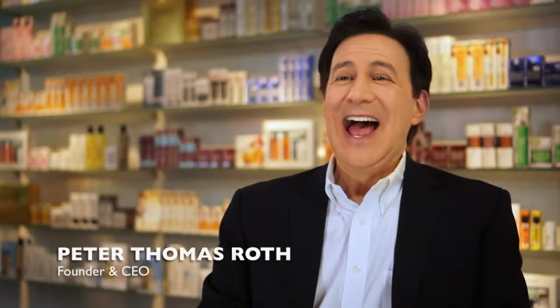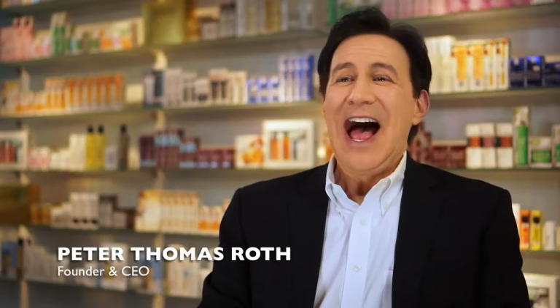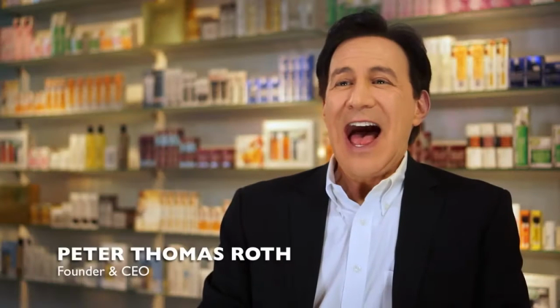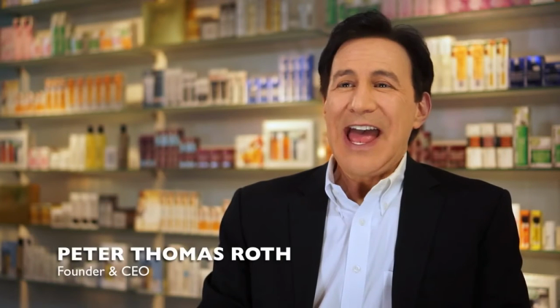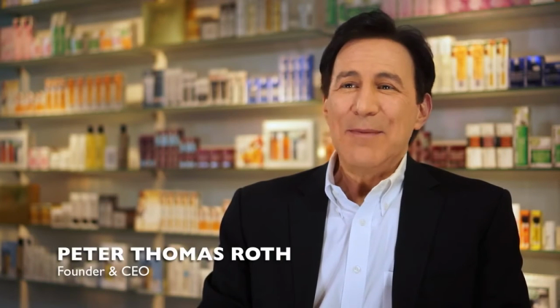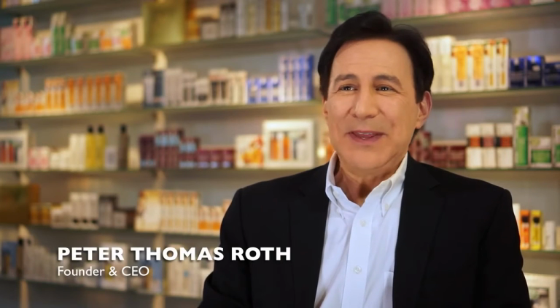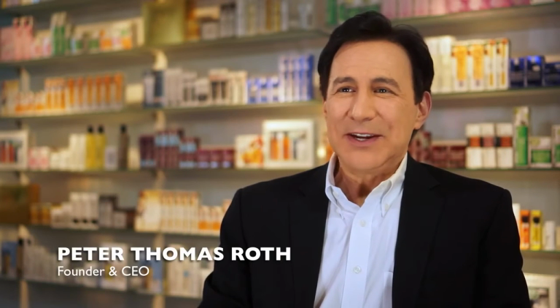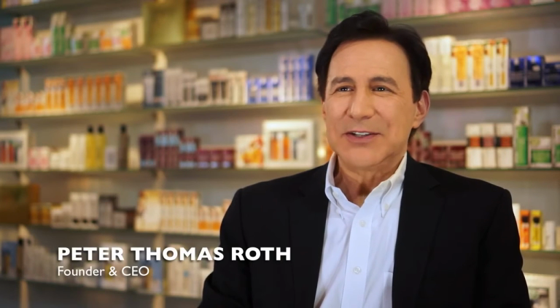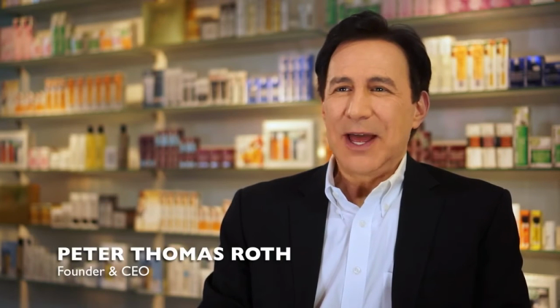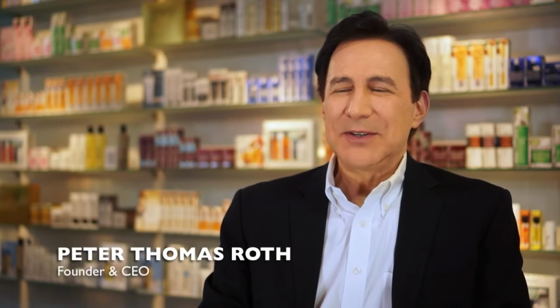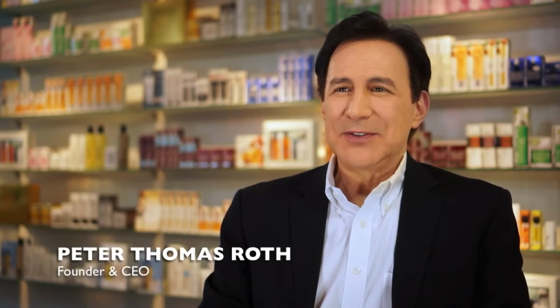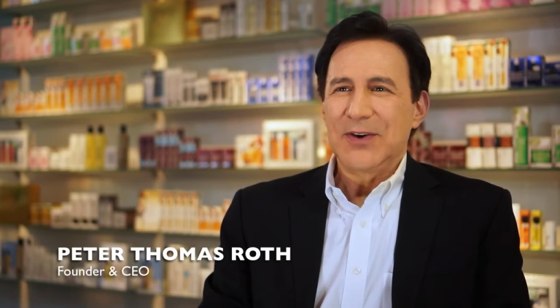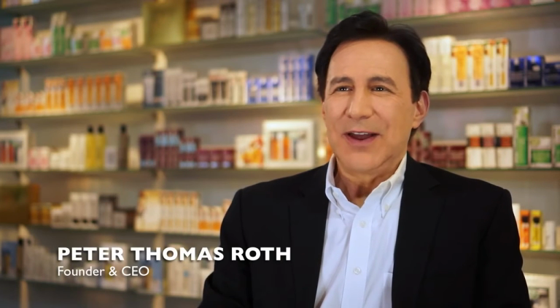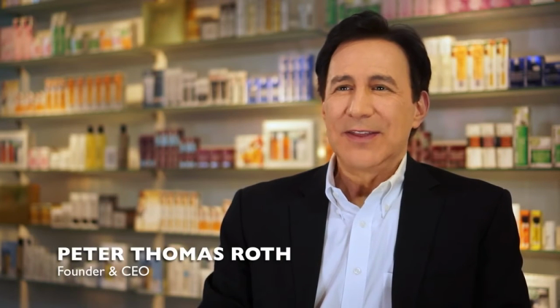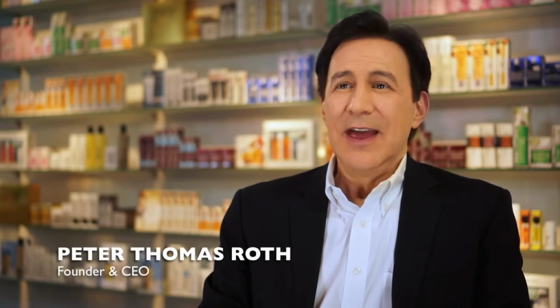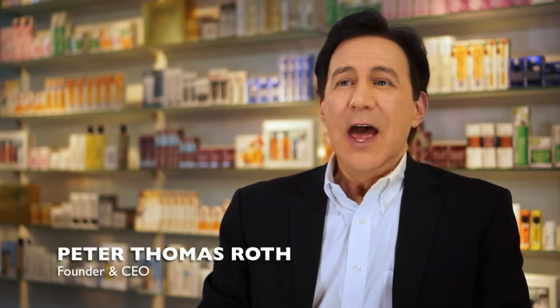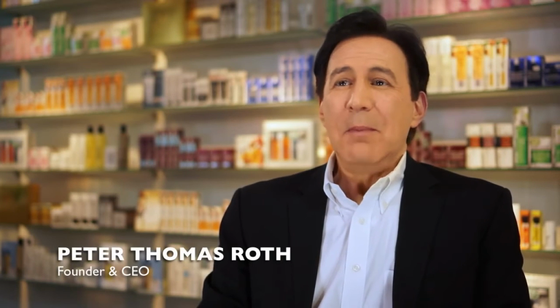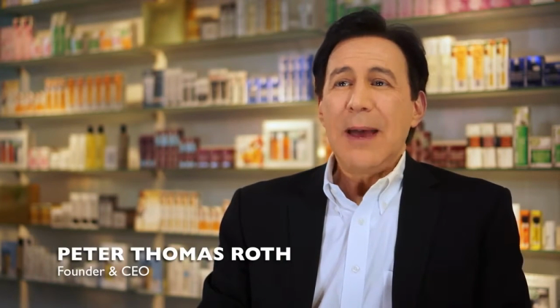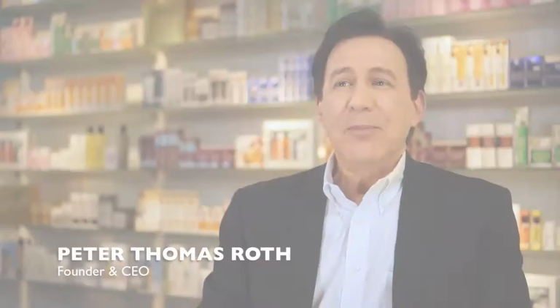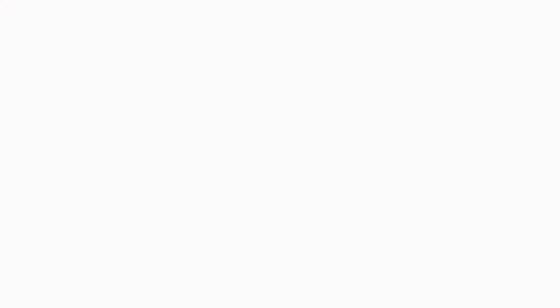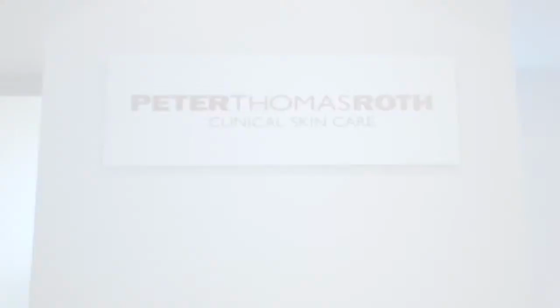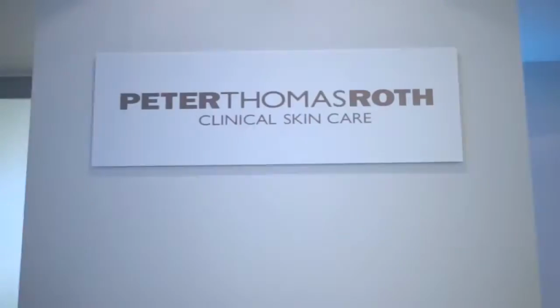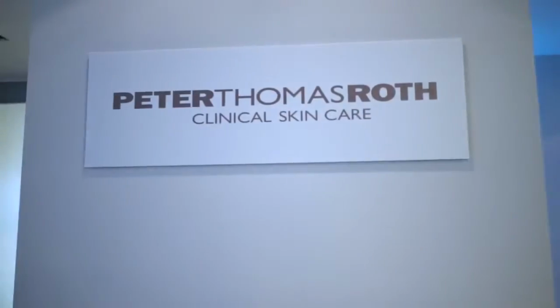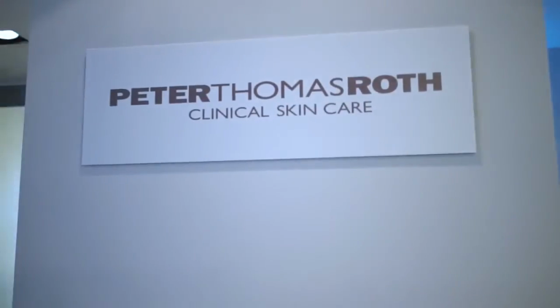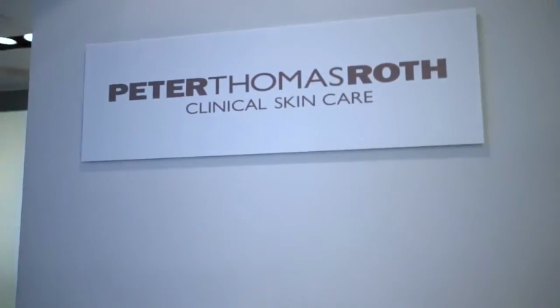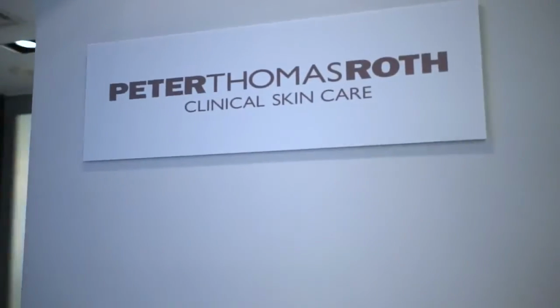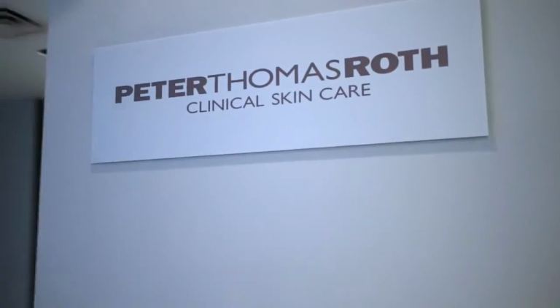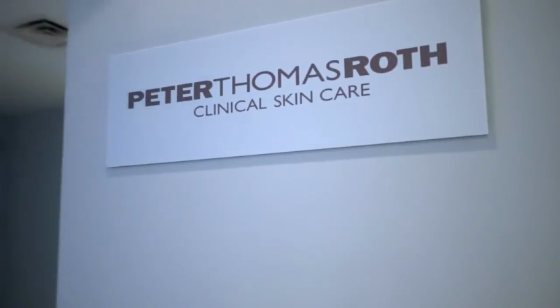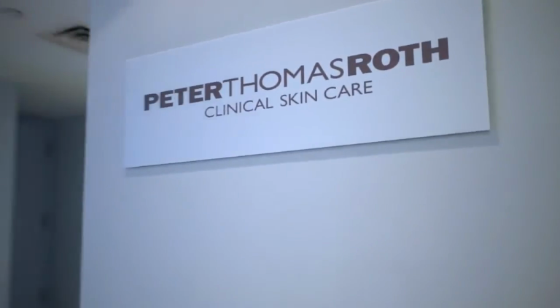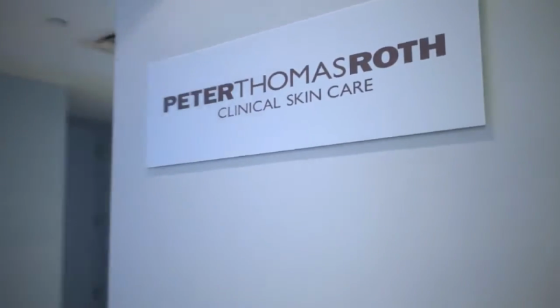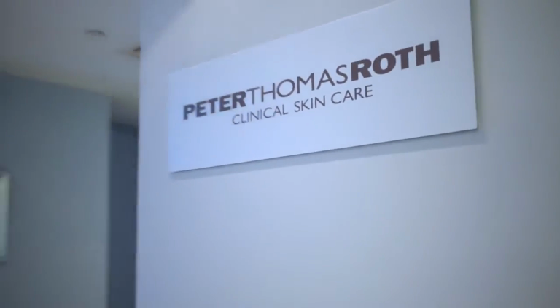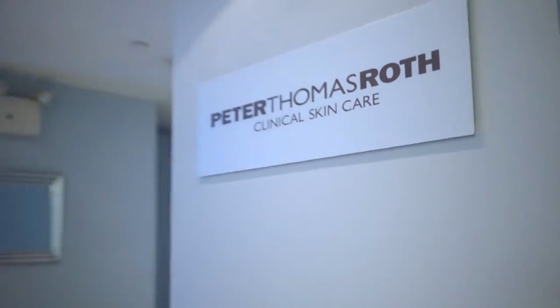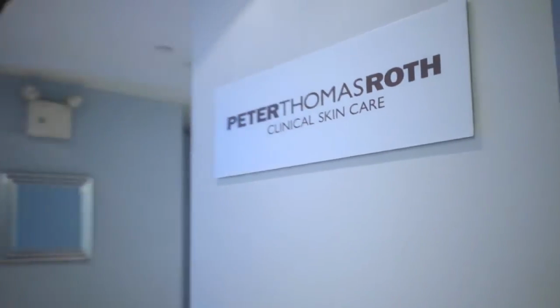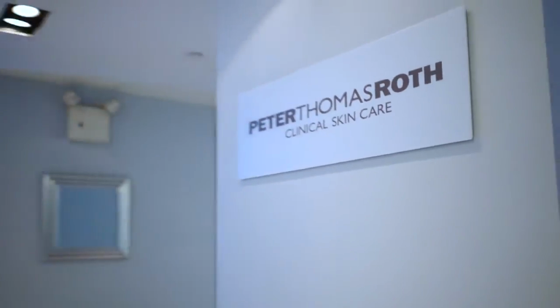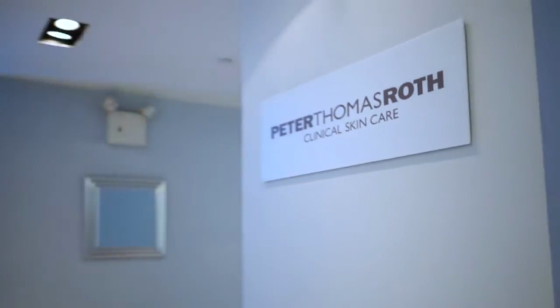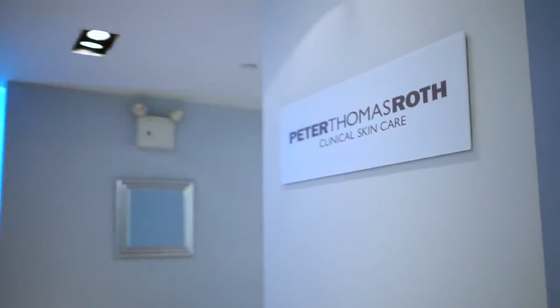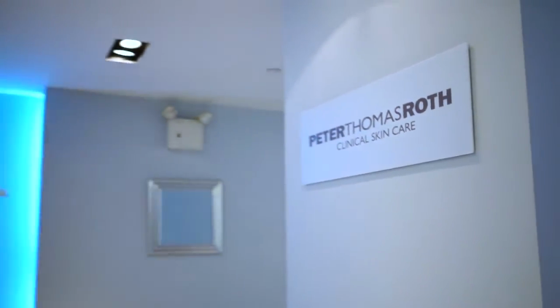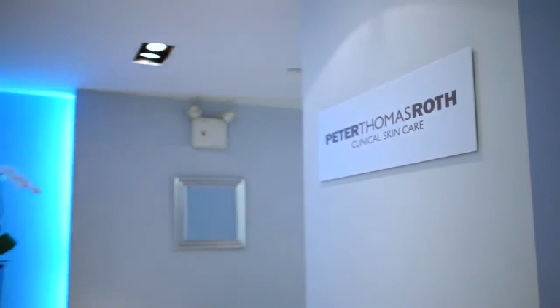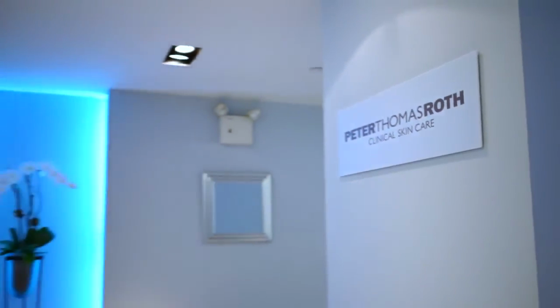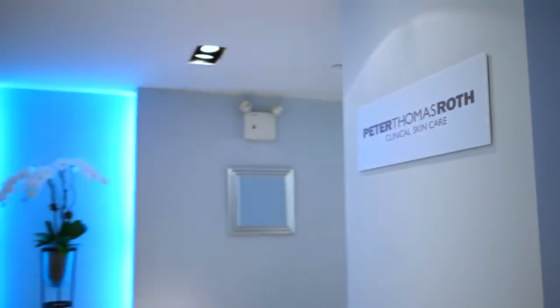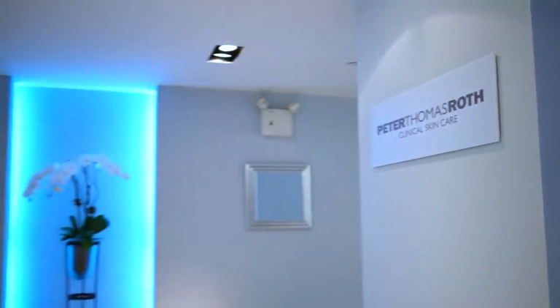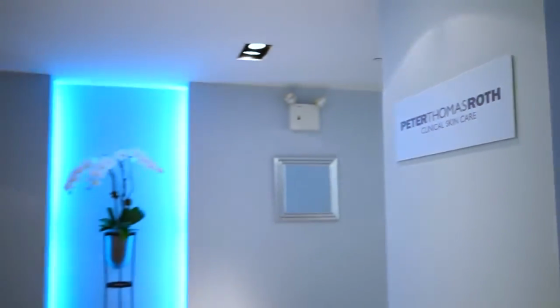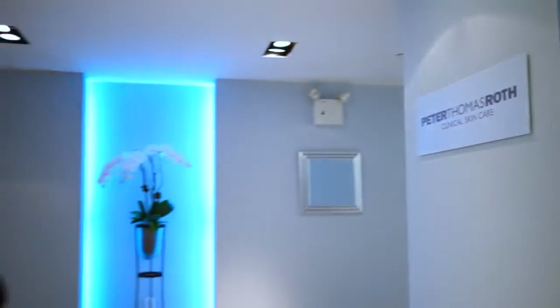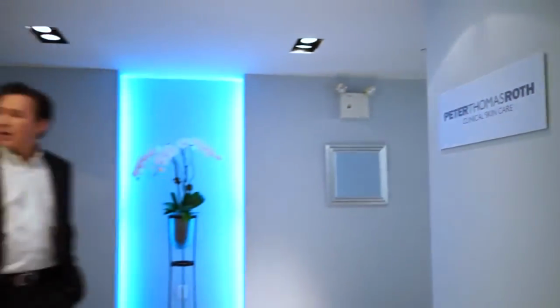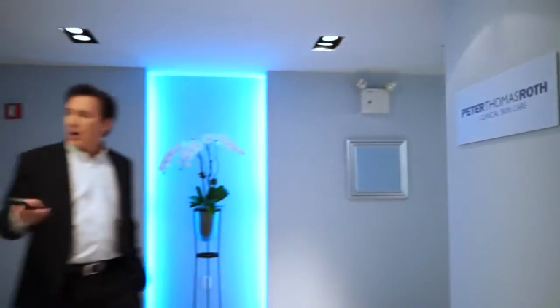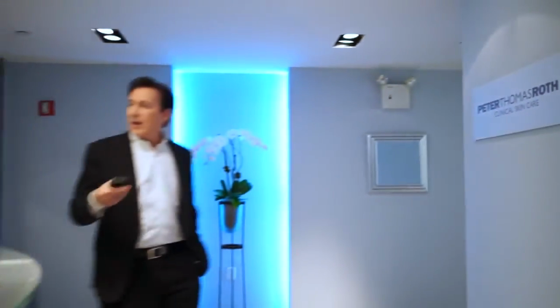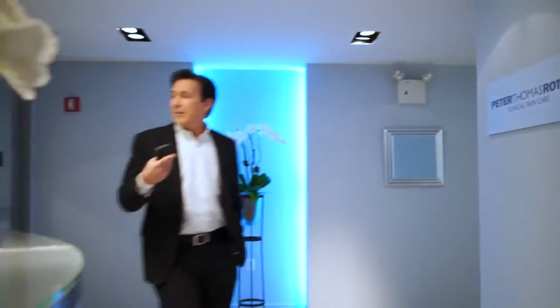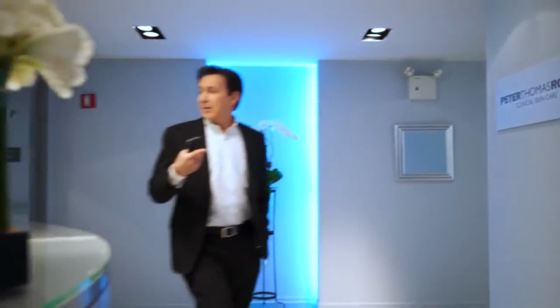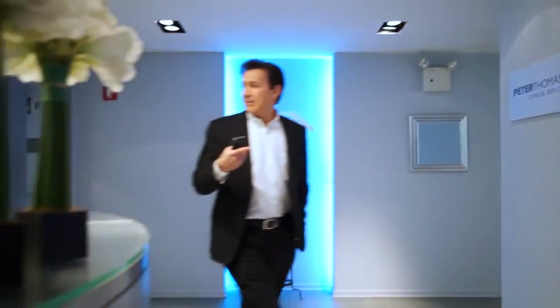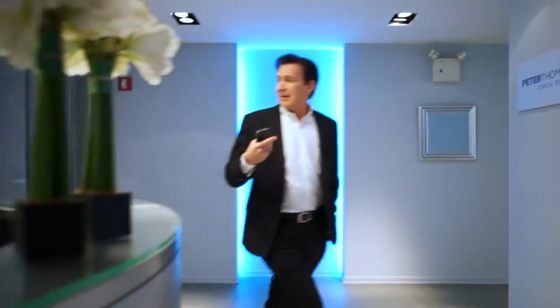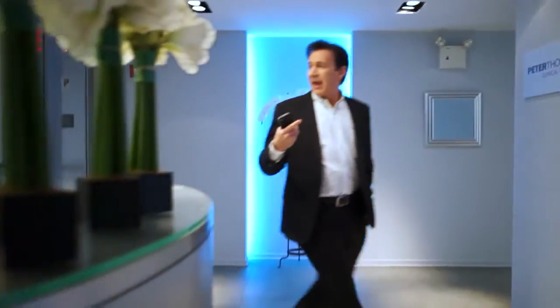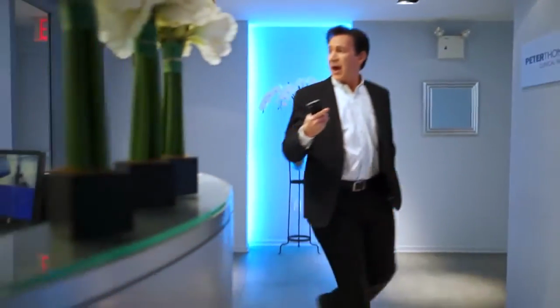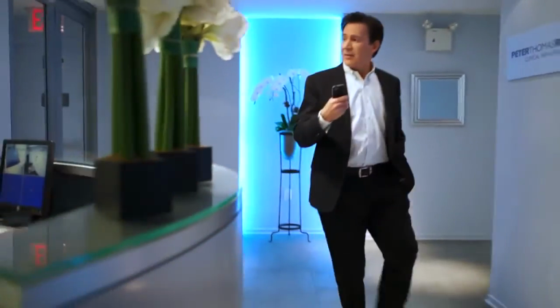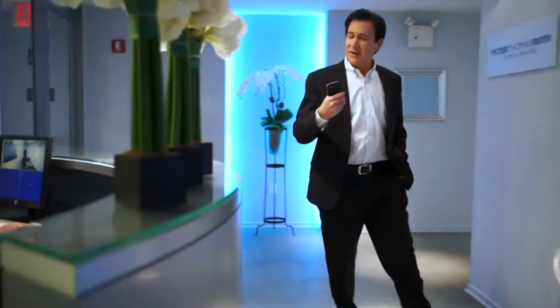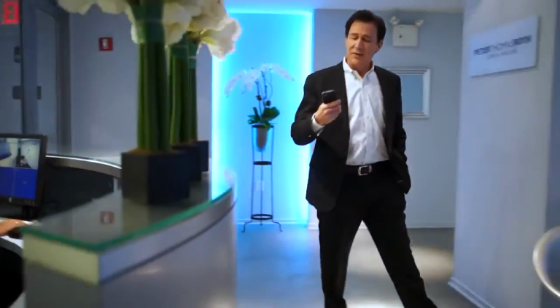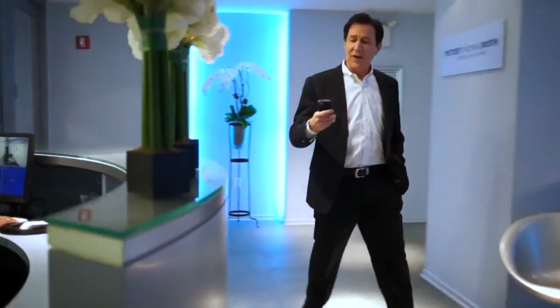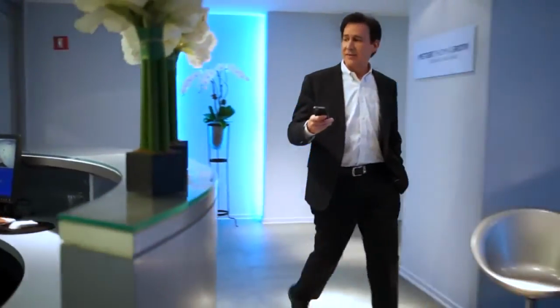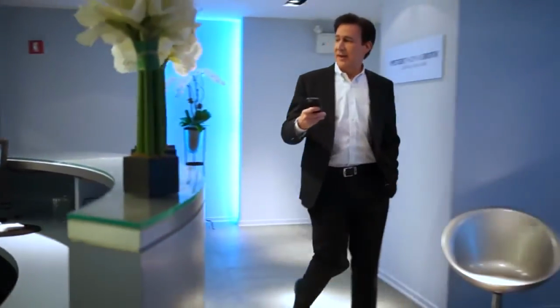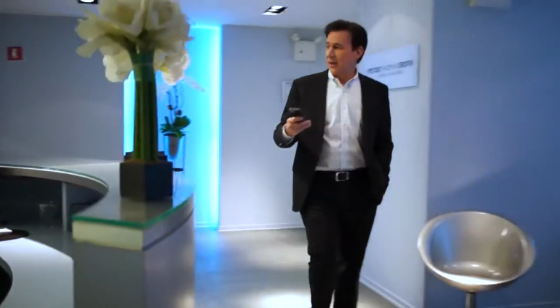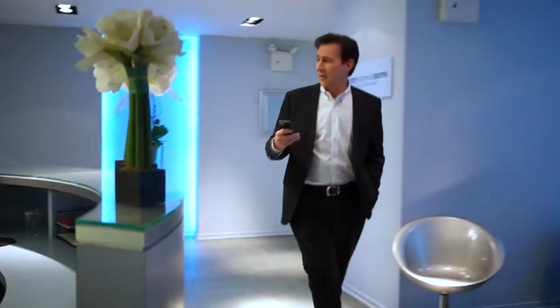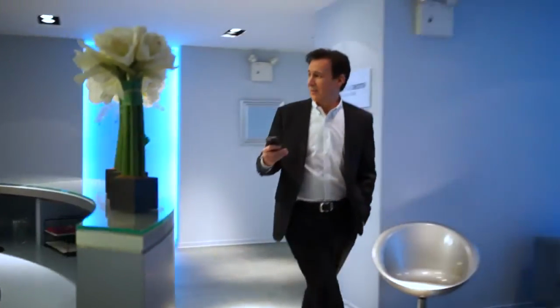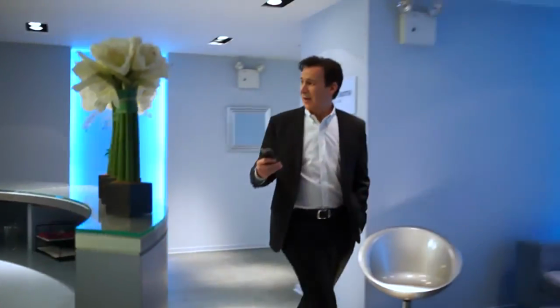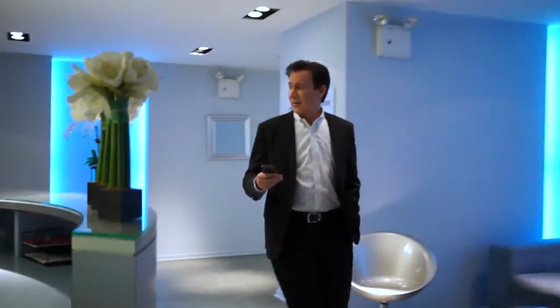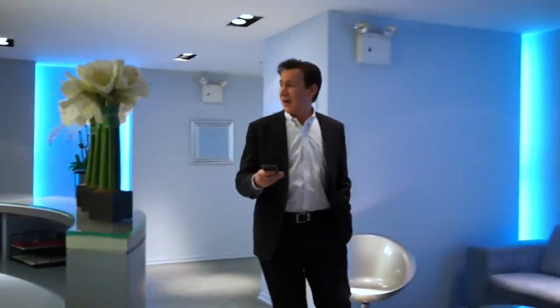Hi, I'm Peter Thomas Roth. My brand headquarters are located in New York City on Park Avenue and 57th Street, where I work closely with my team.